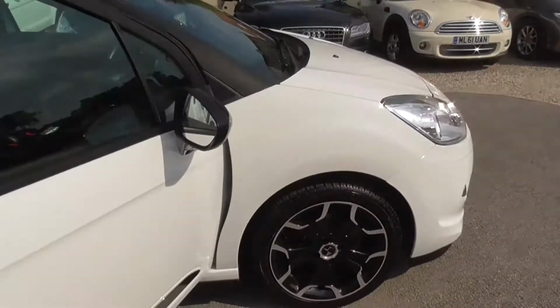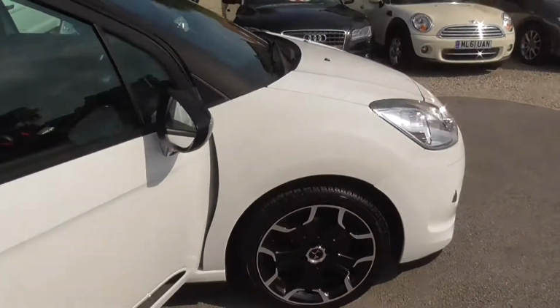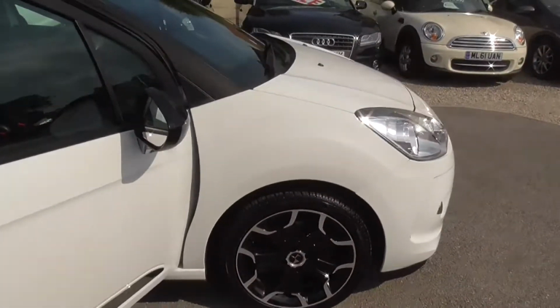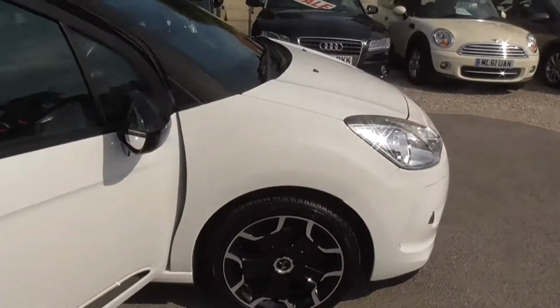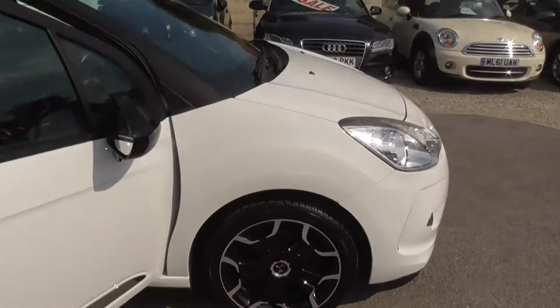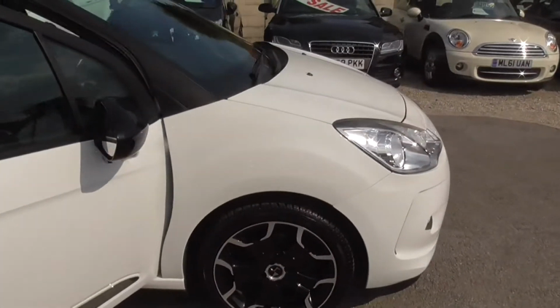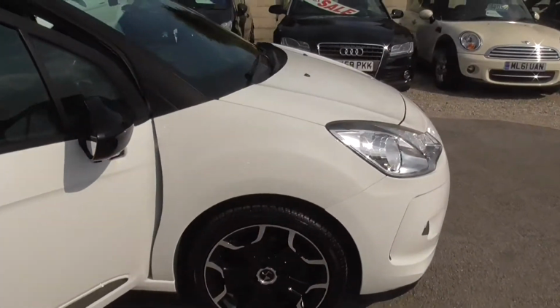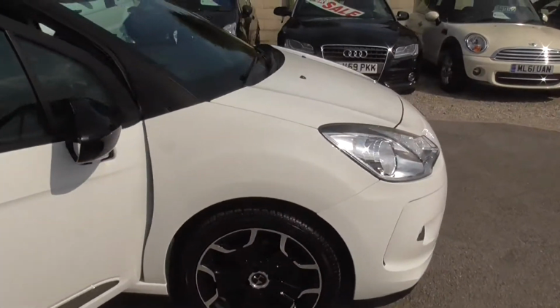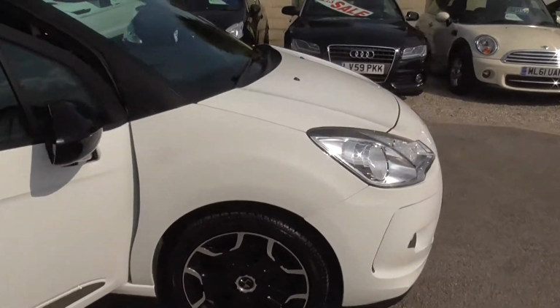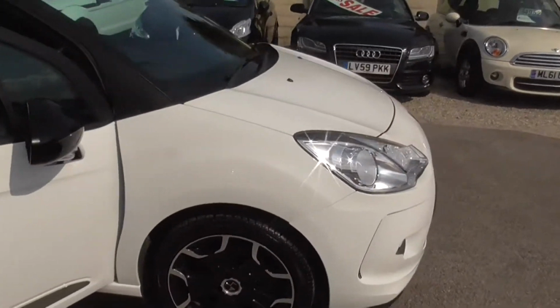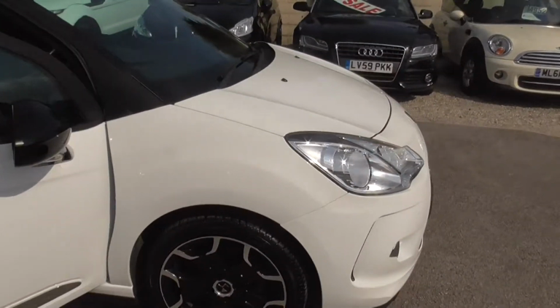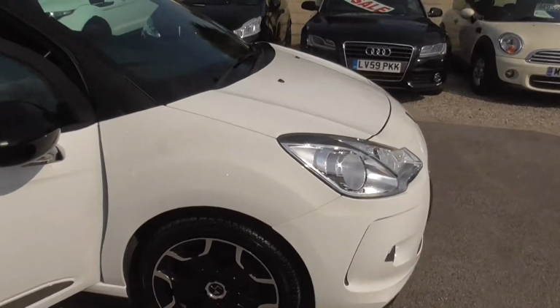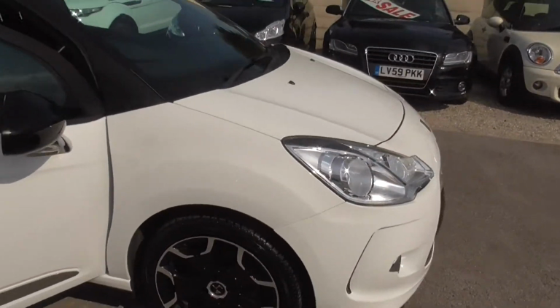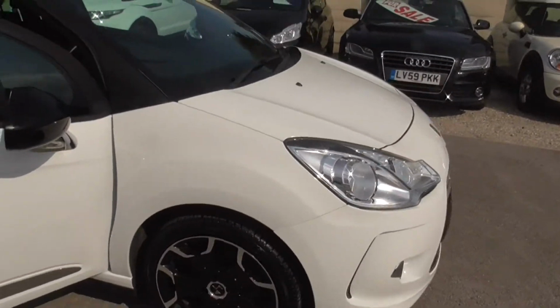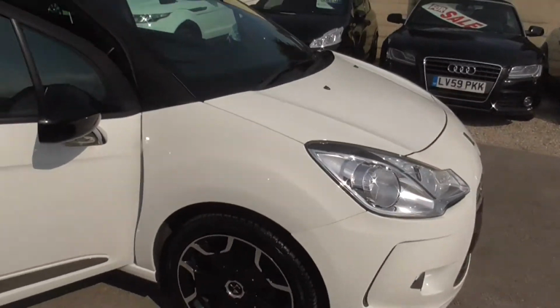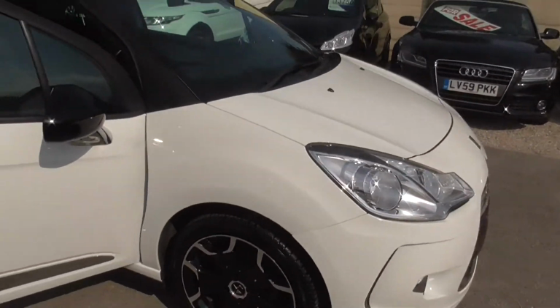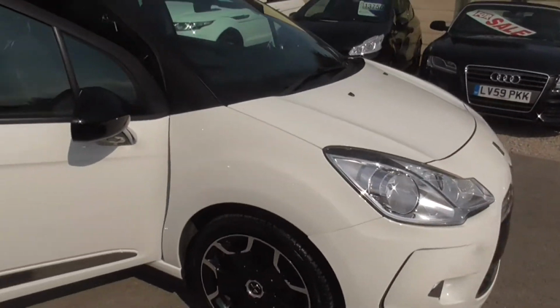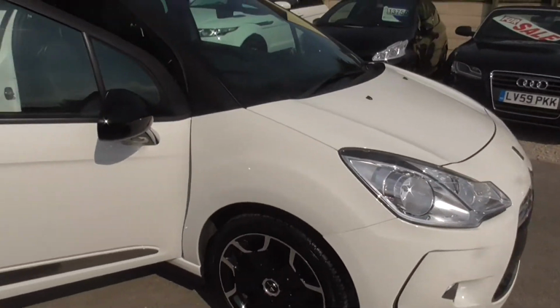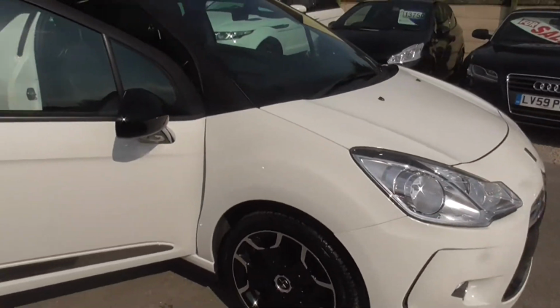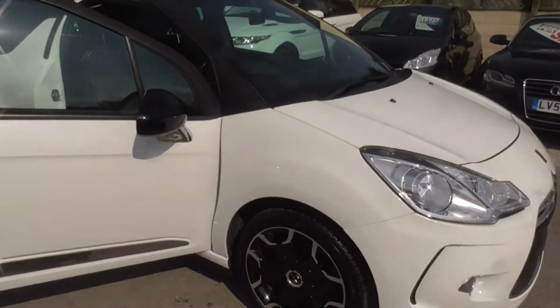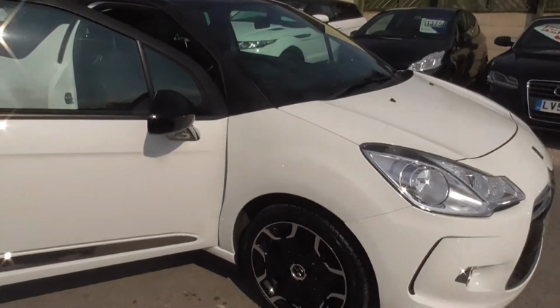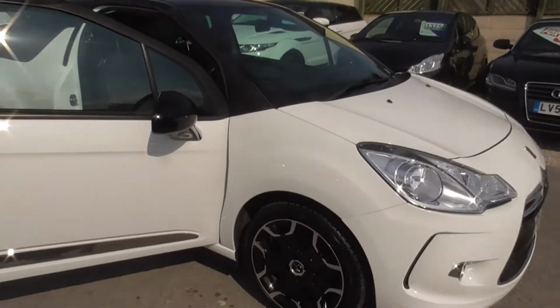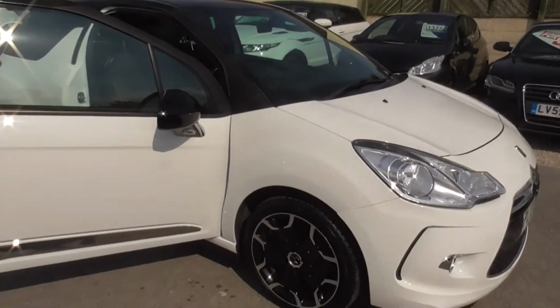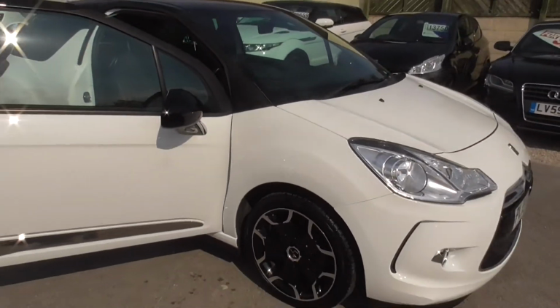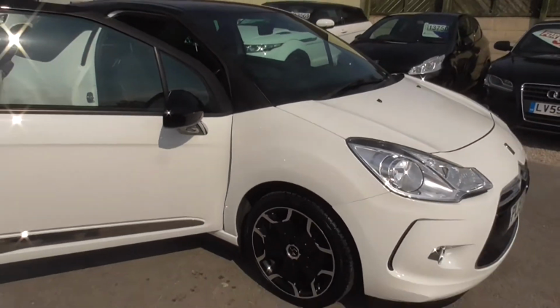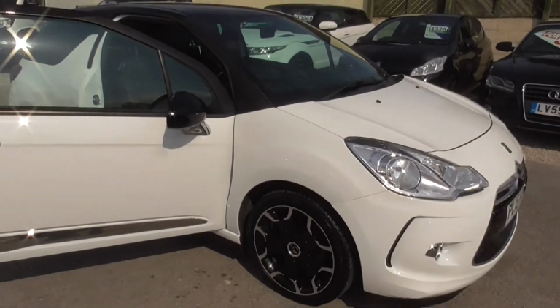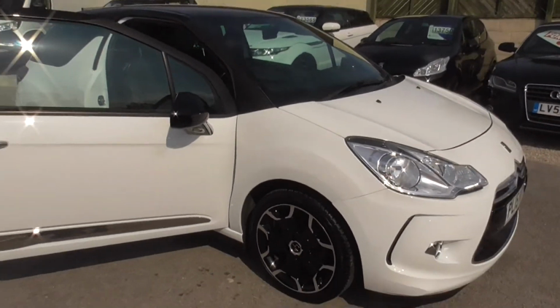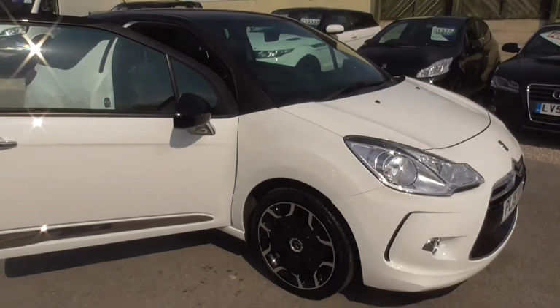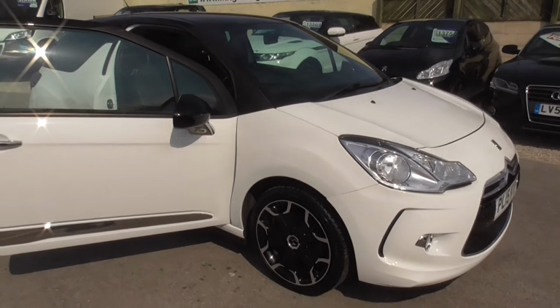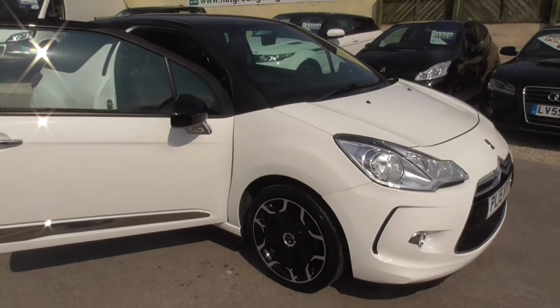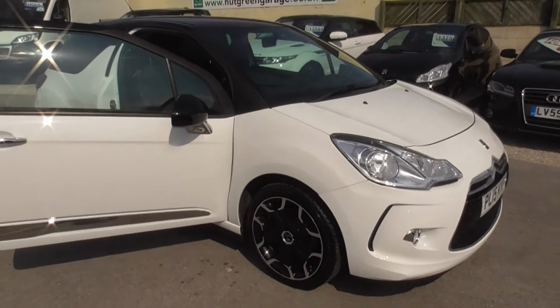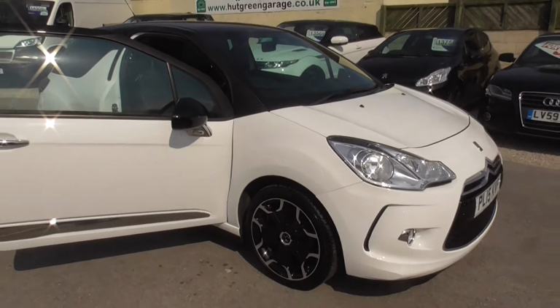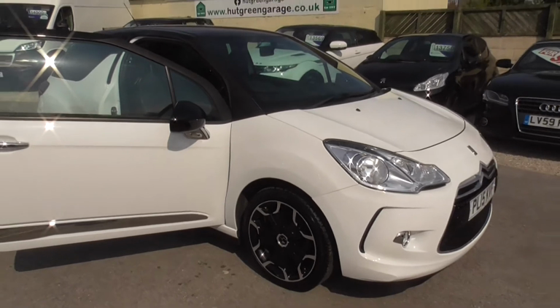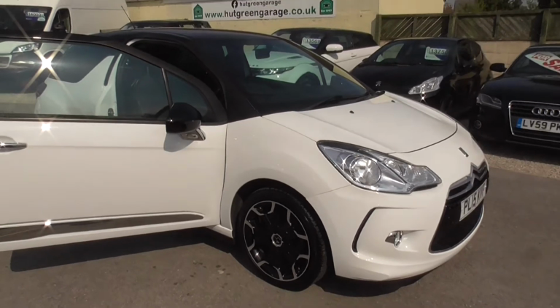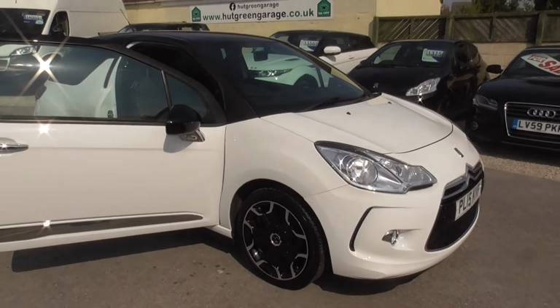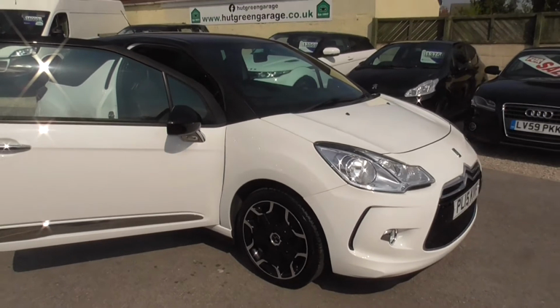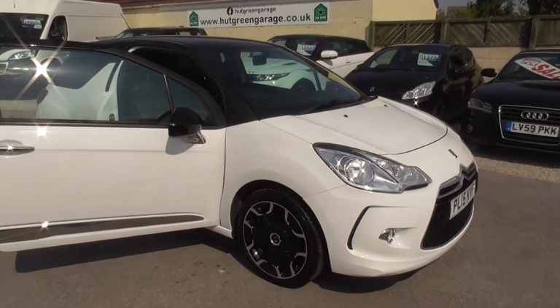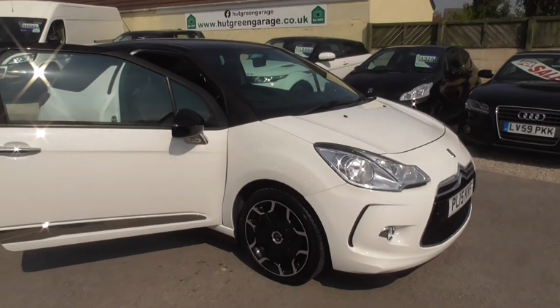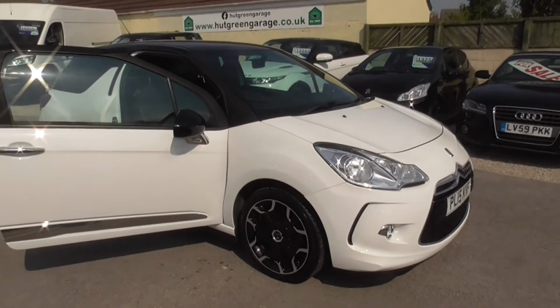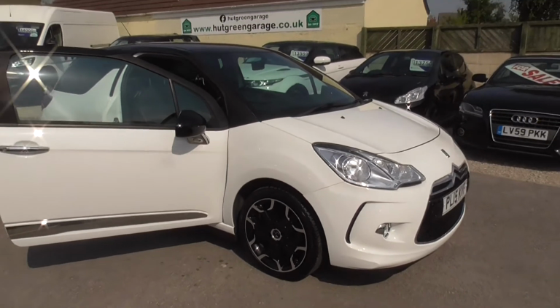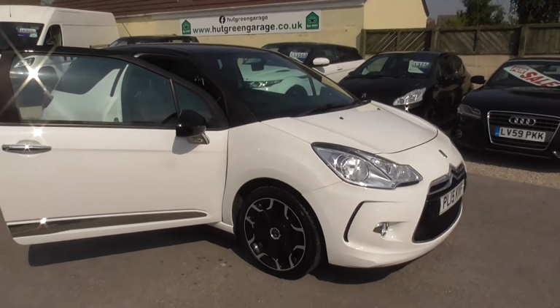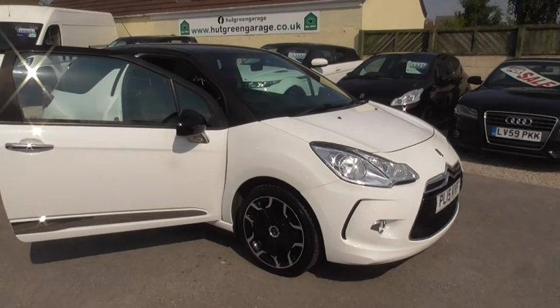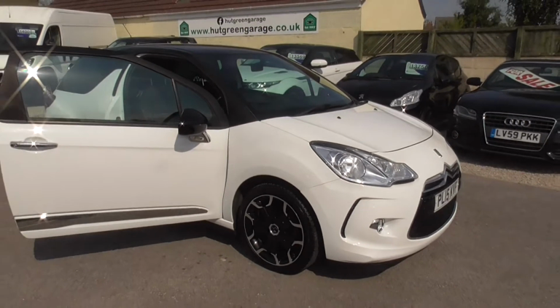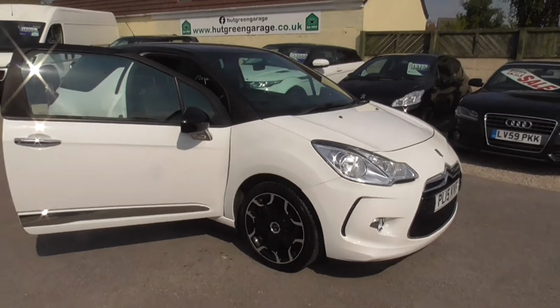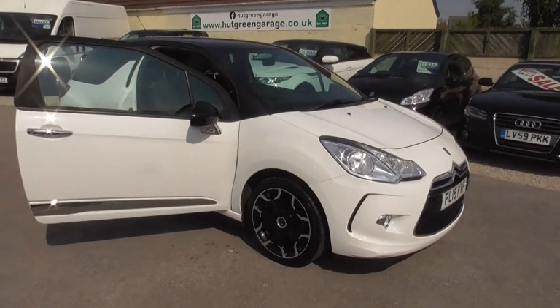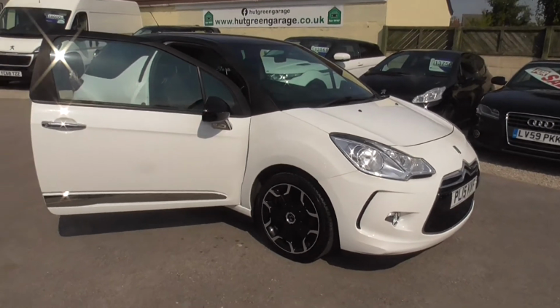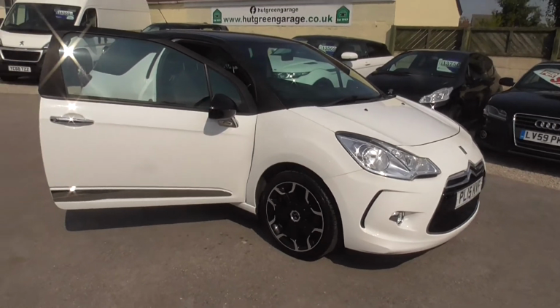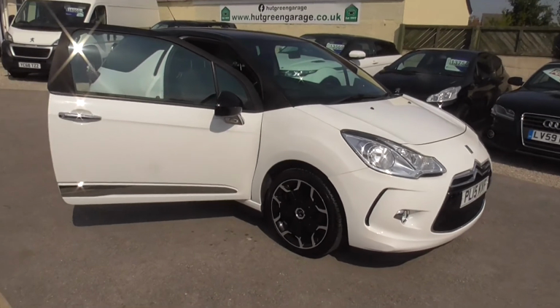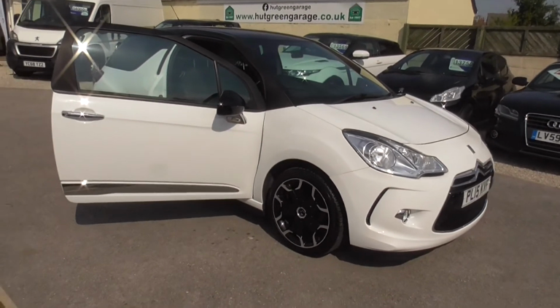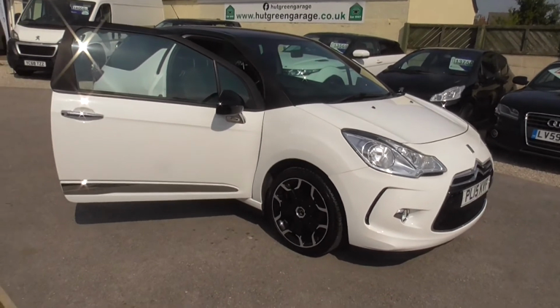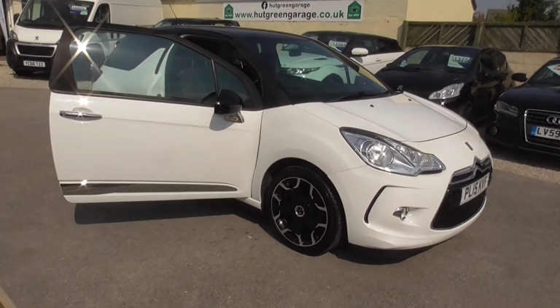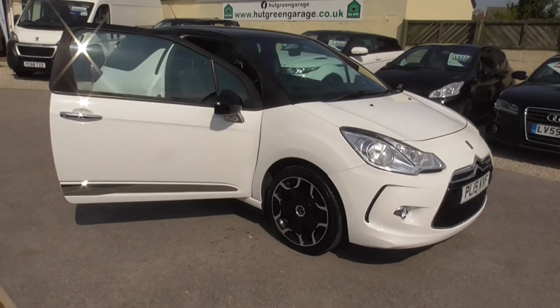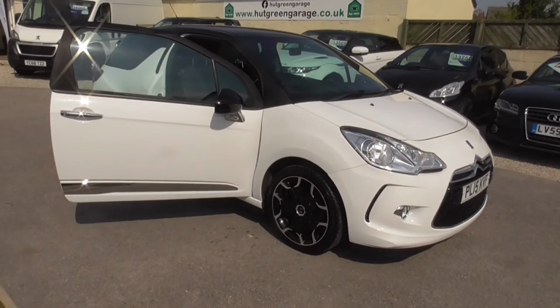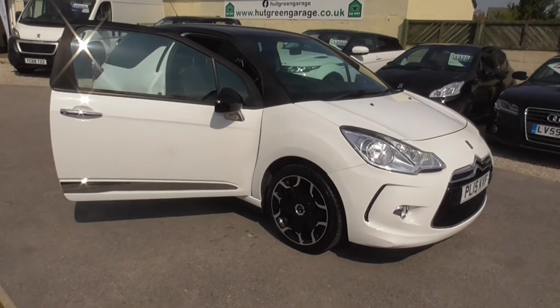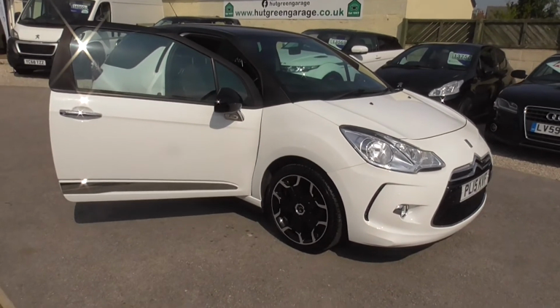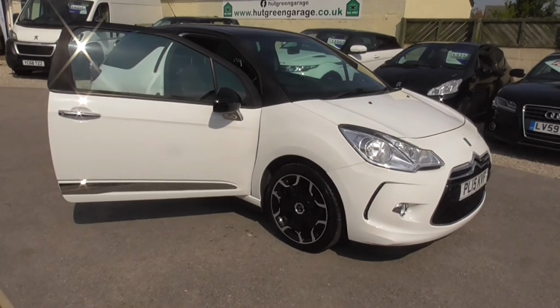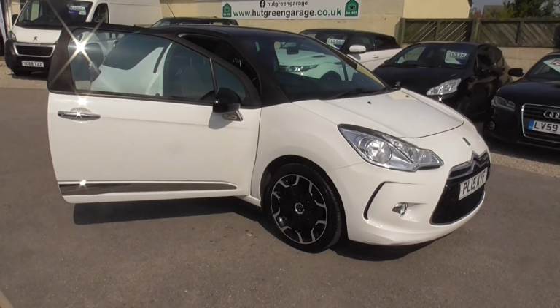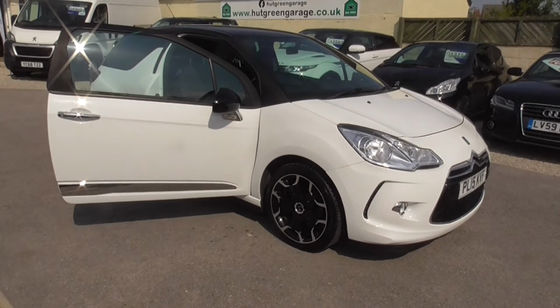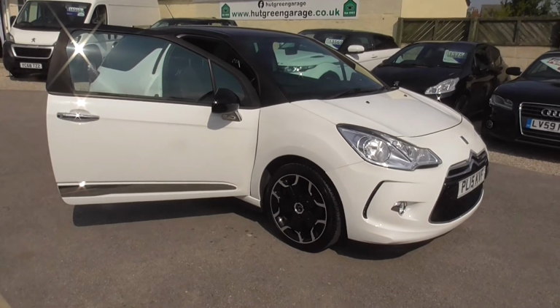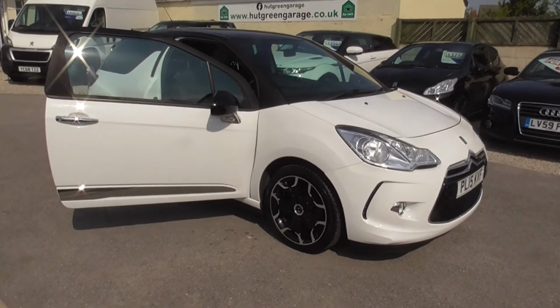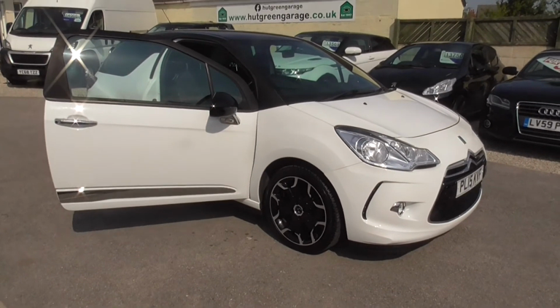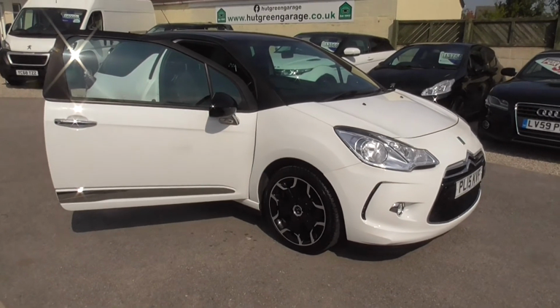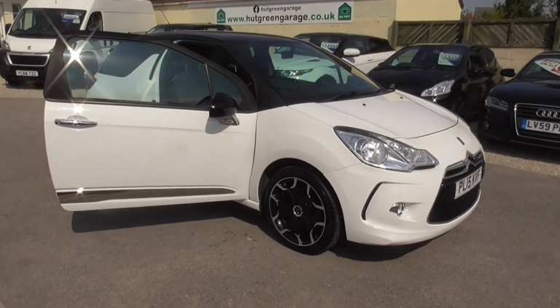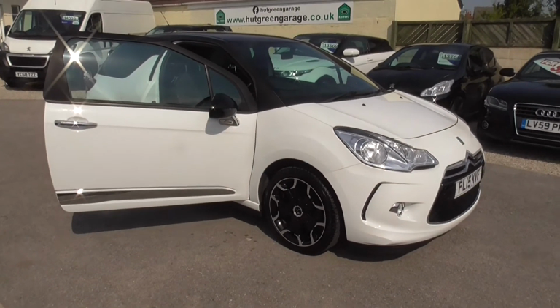The car is available on finance and we're happy to take a part exchange. Thank you for looking.